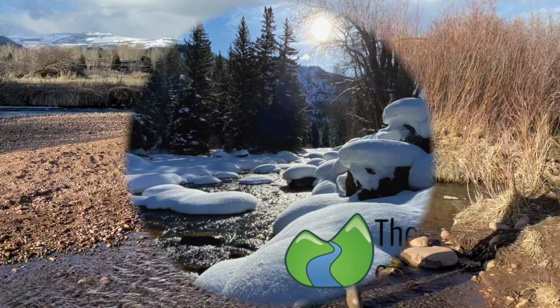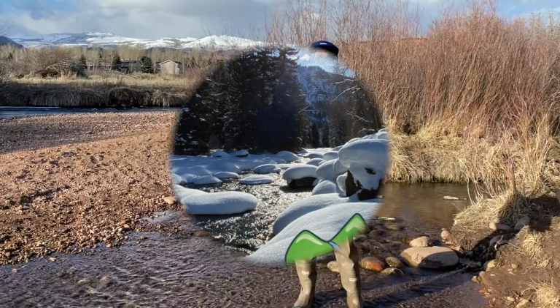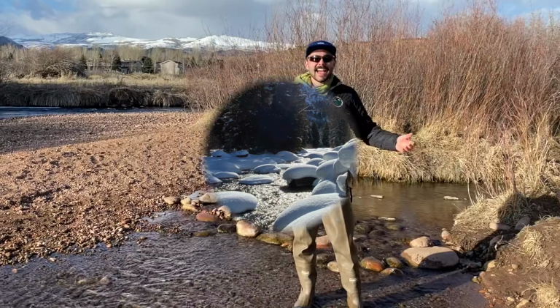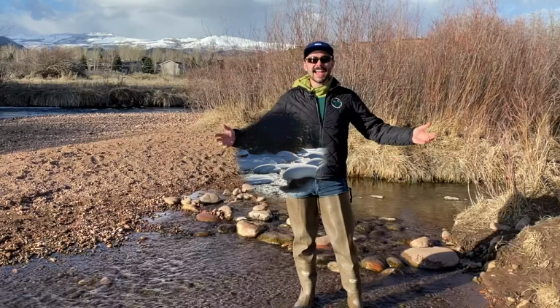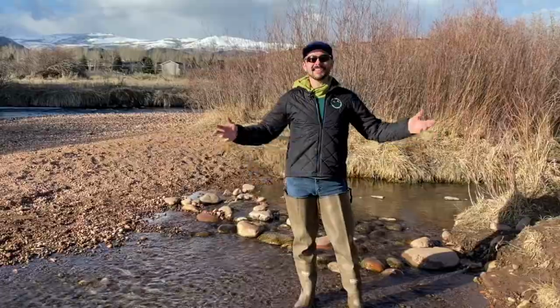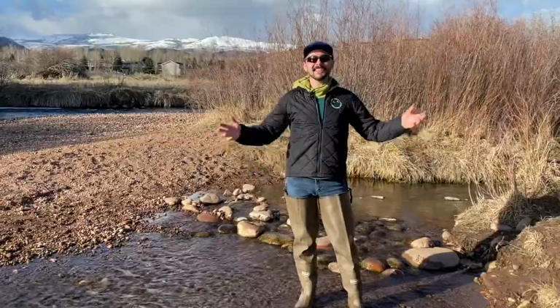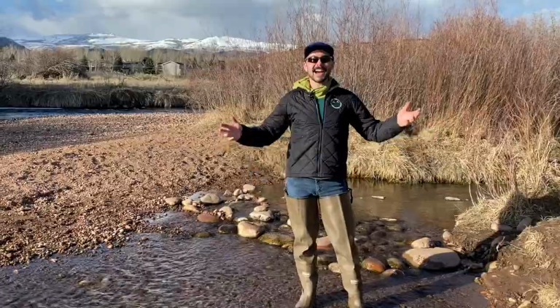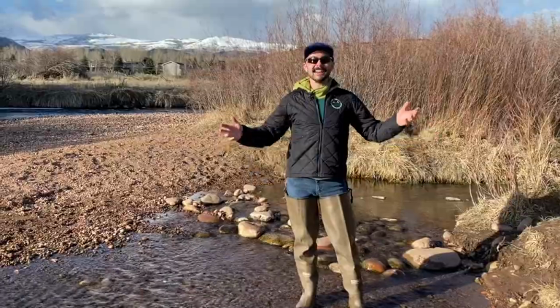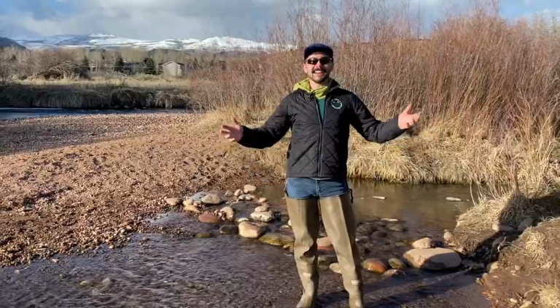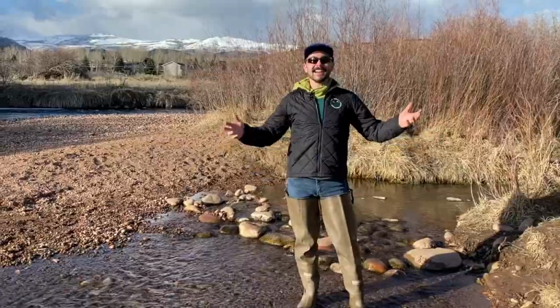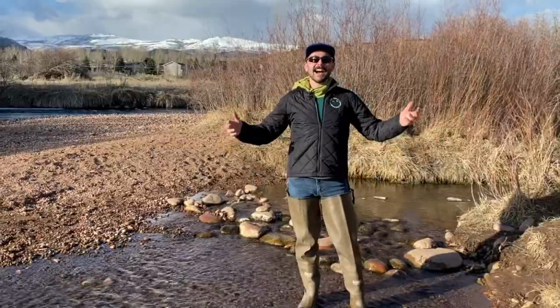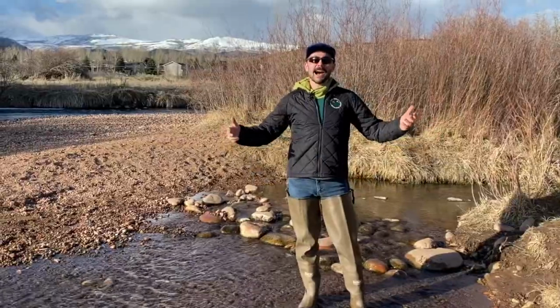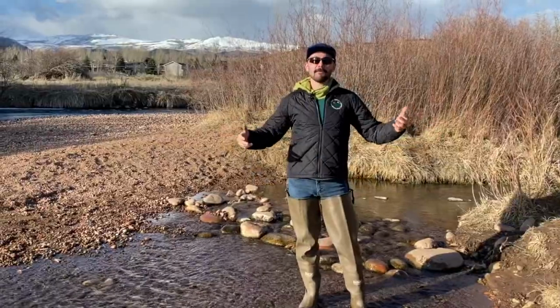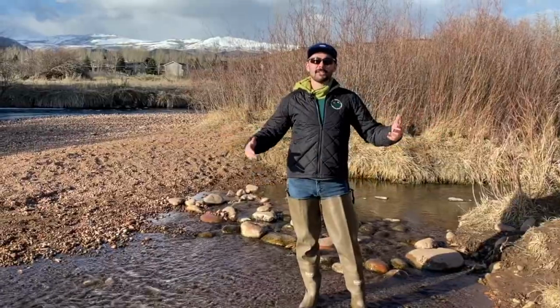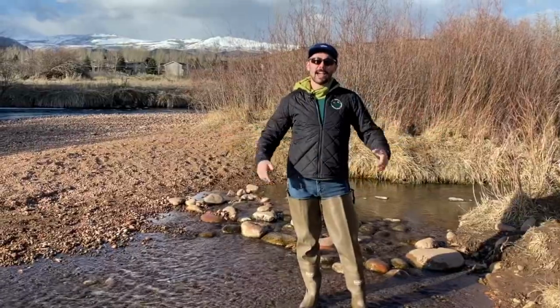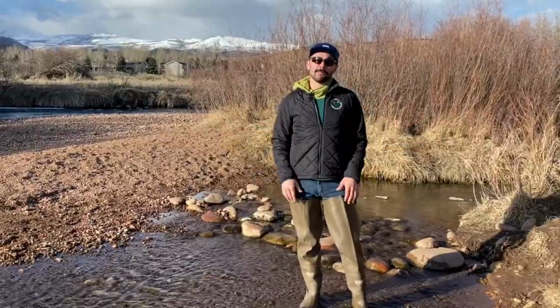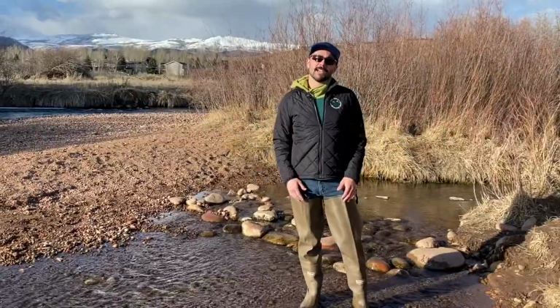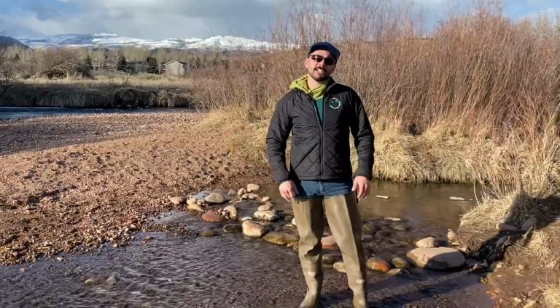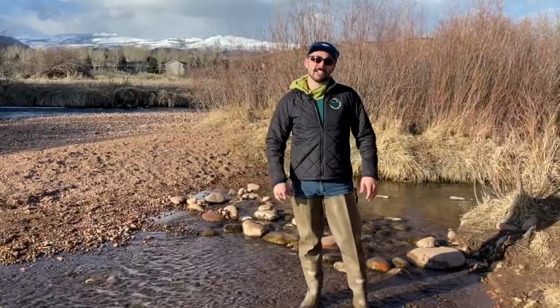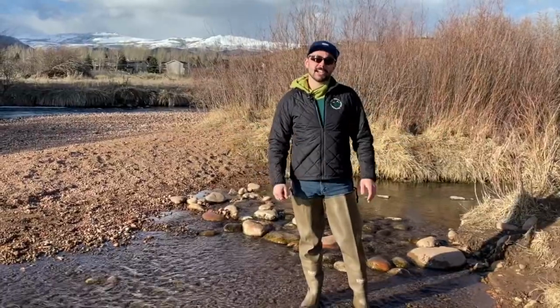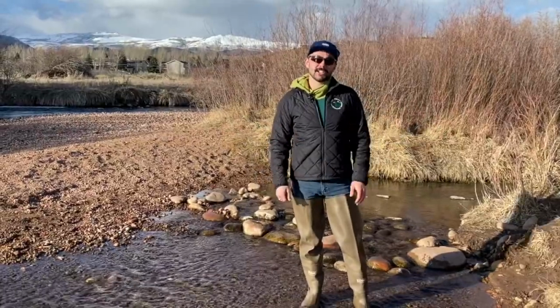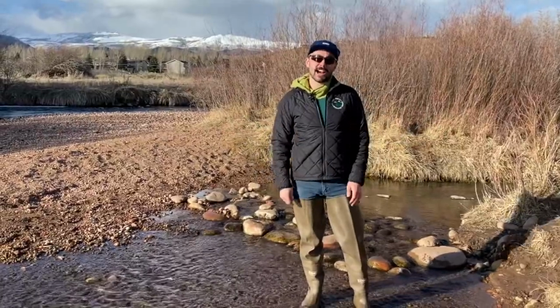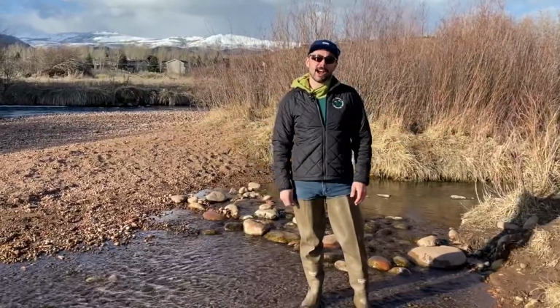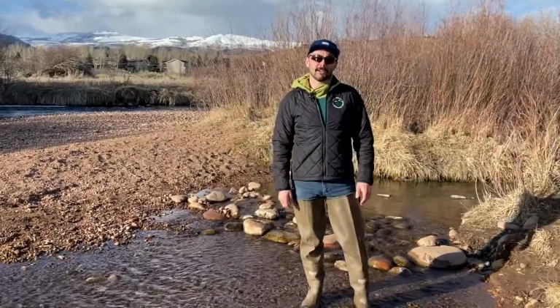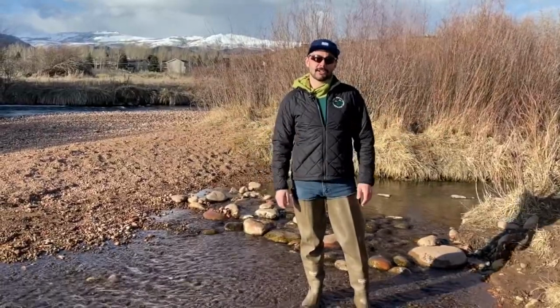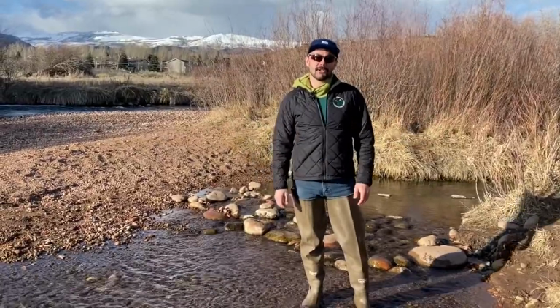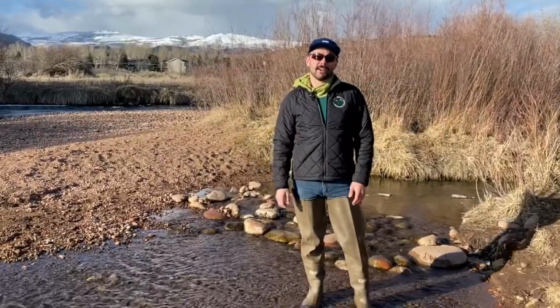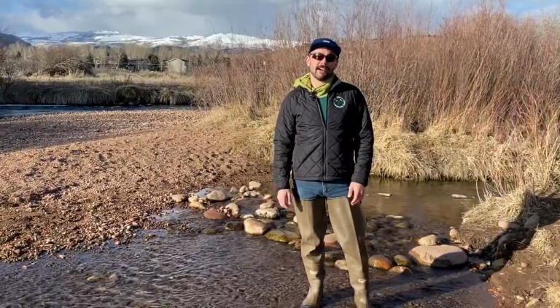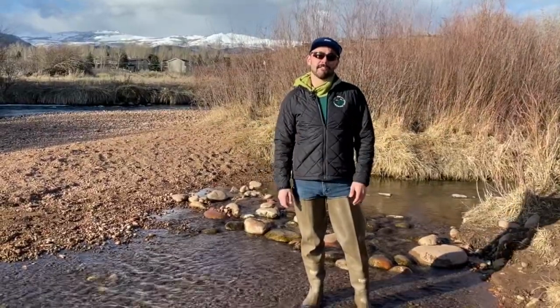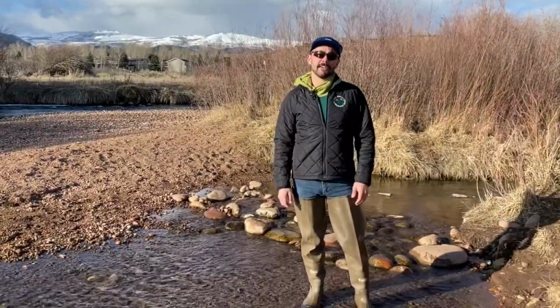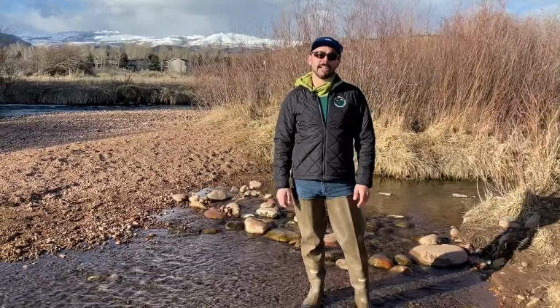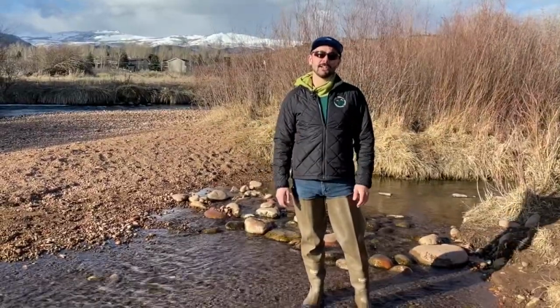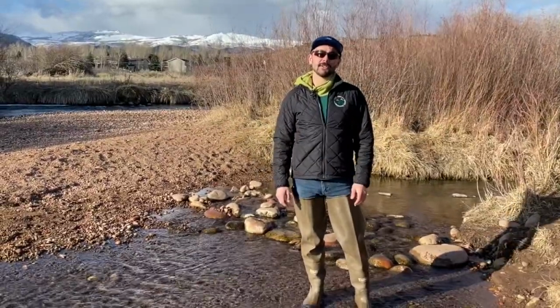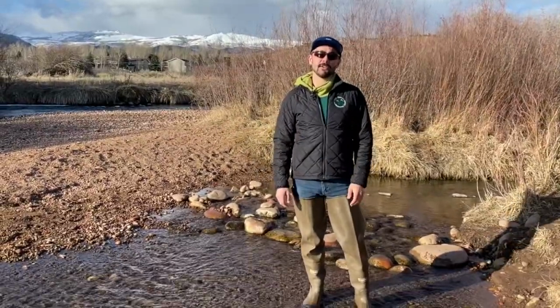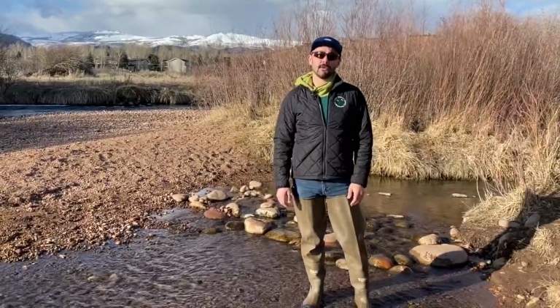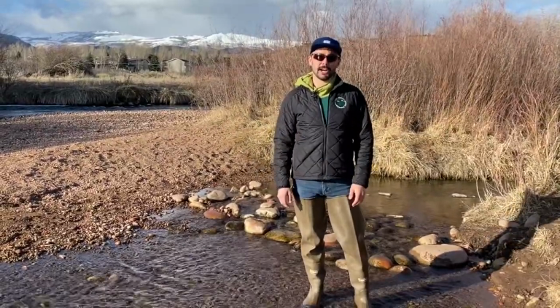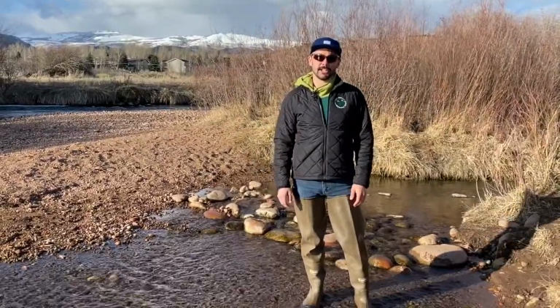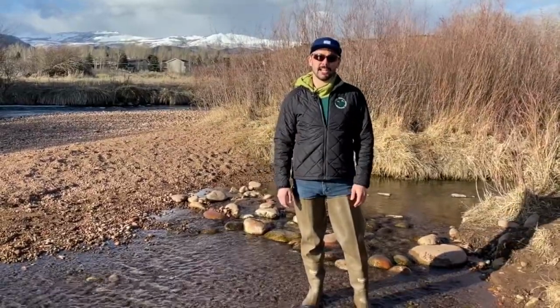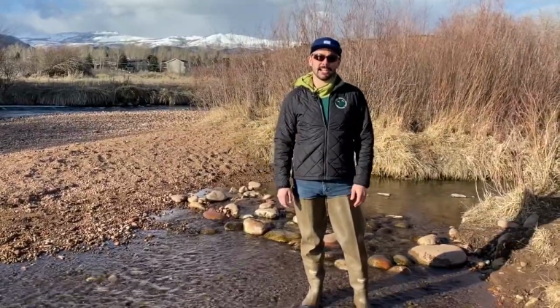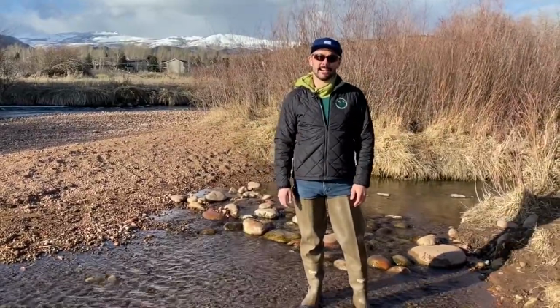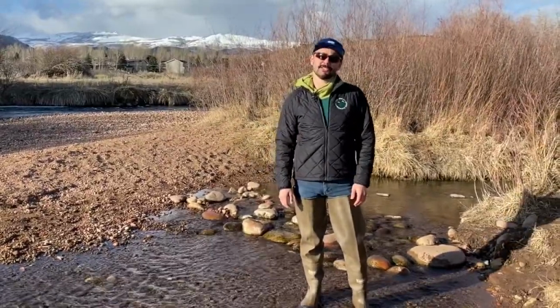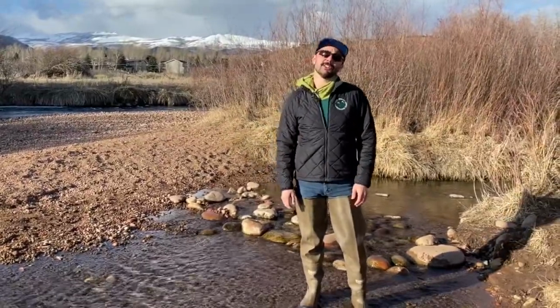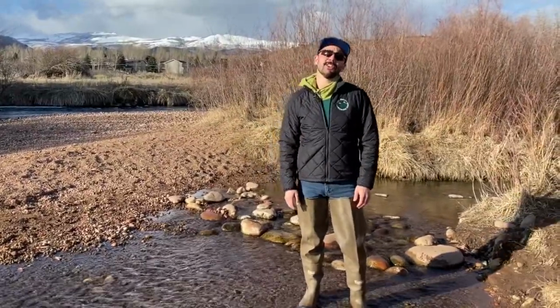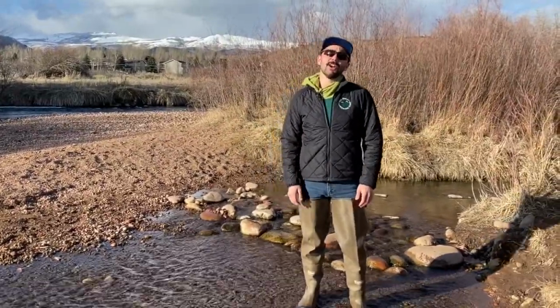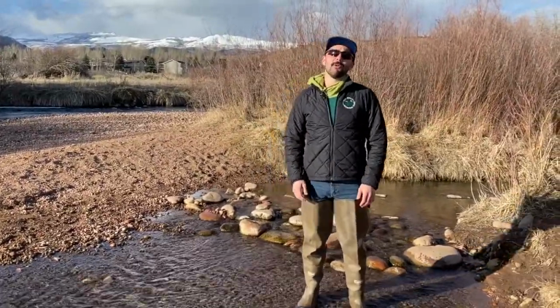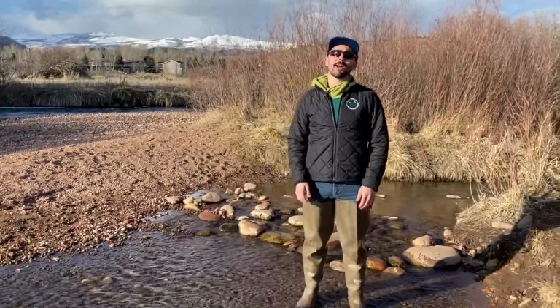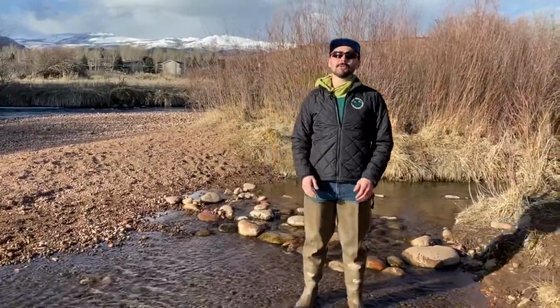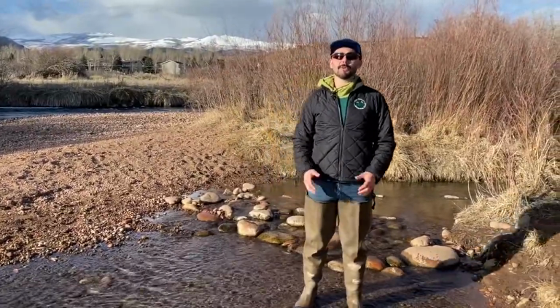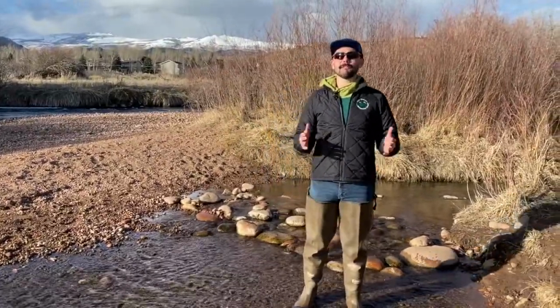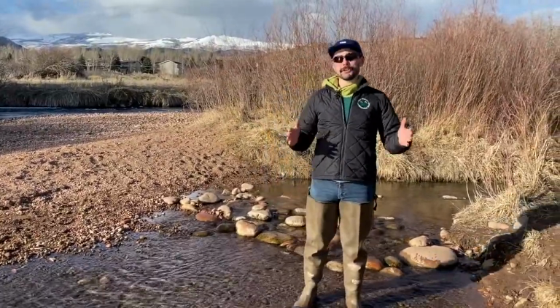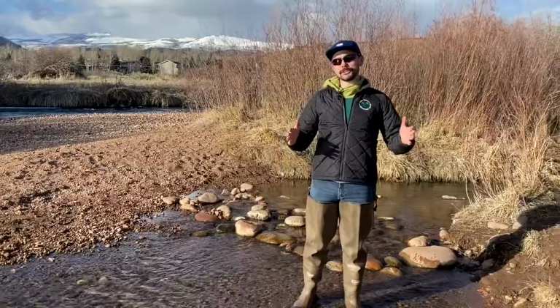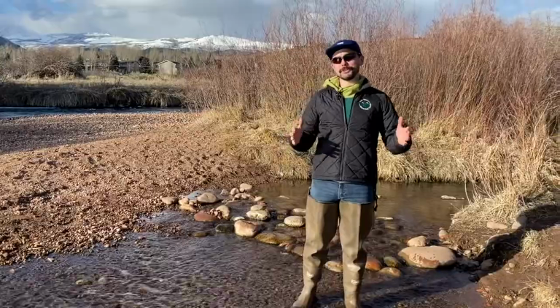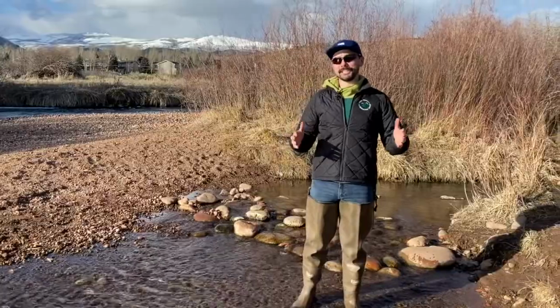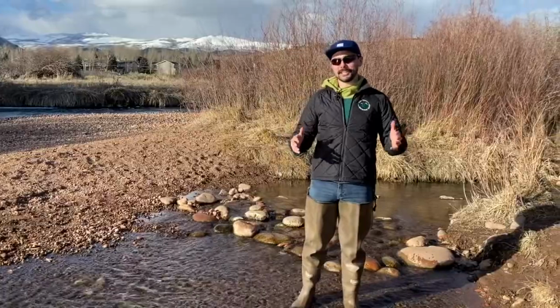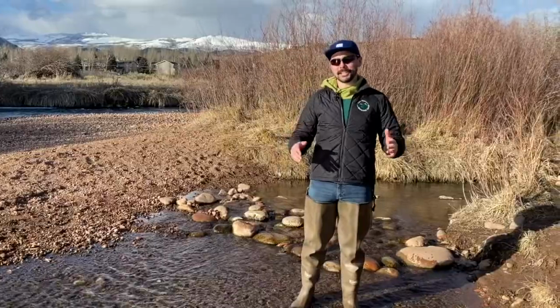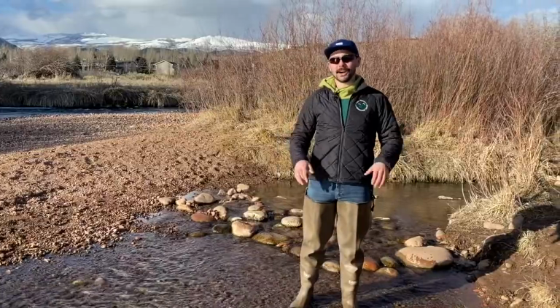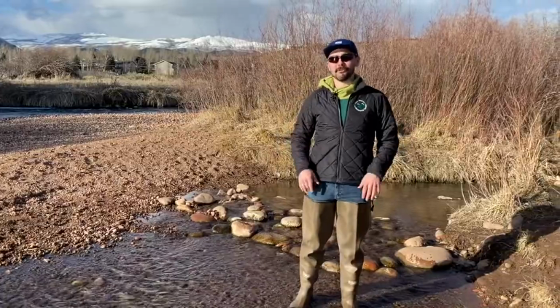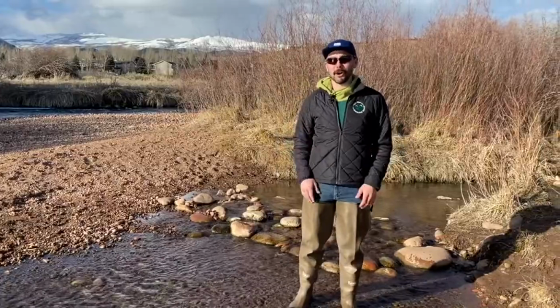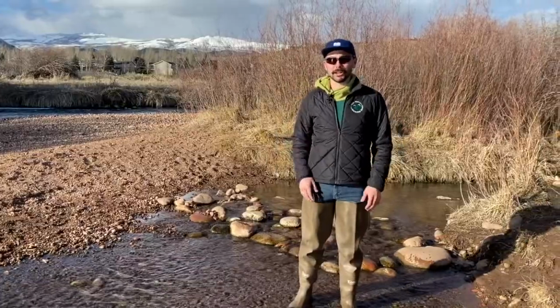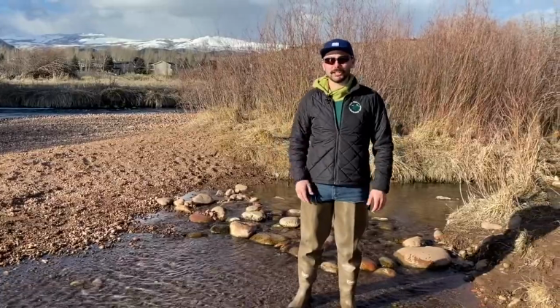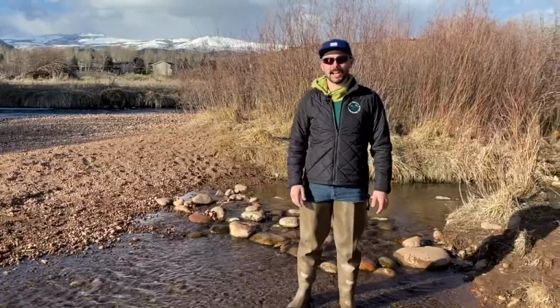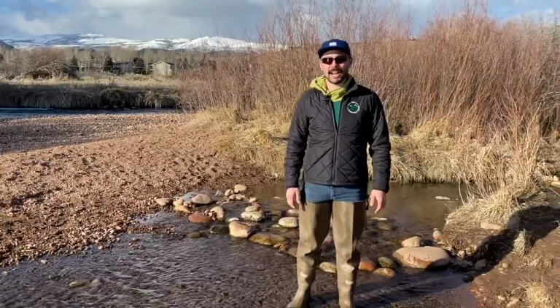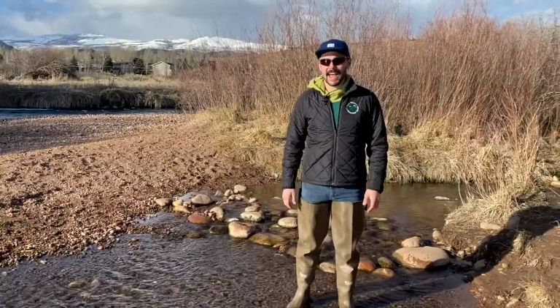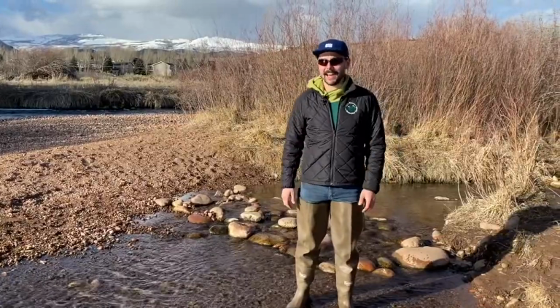Hey Eagle County, I'm James, Education and Outreach Coordinator for Eagle River Watershed Council. Welcome to our virtual edition of Watershed Ed.